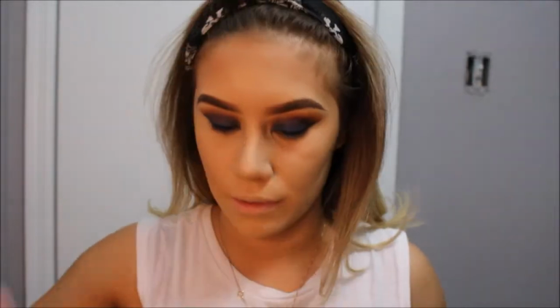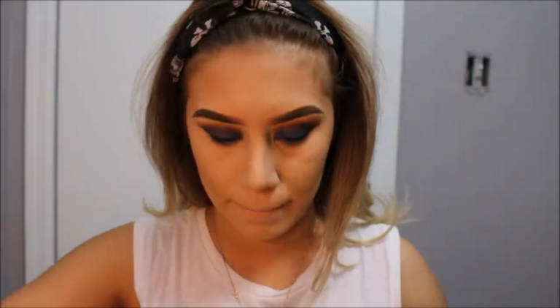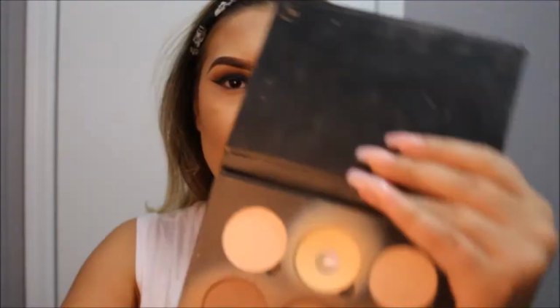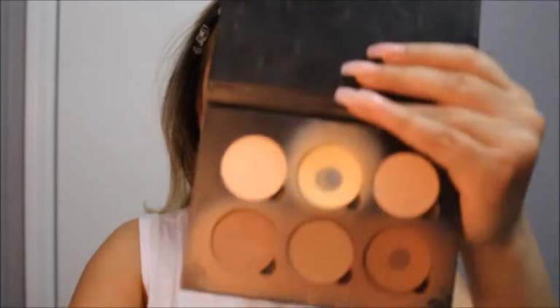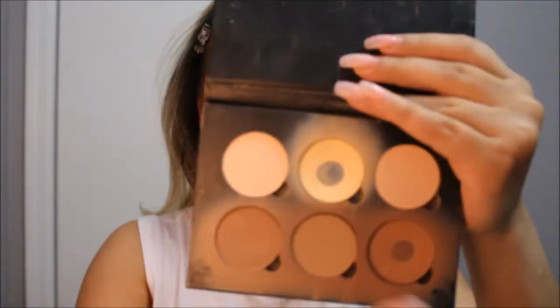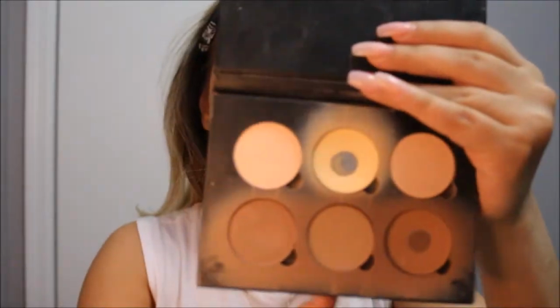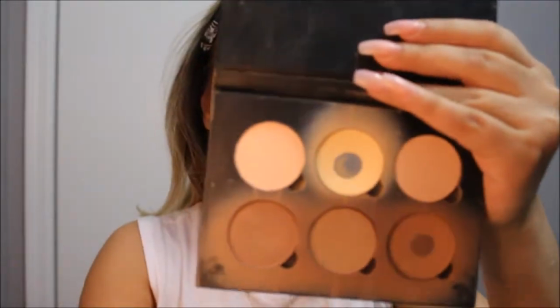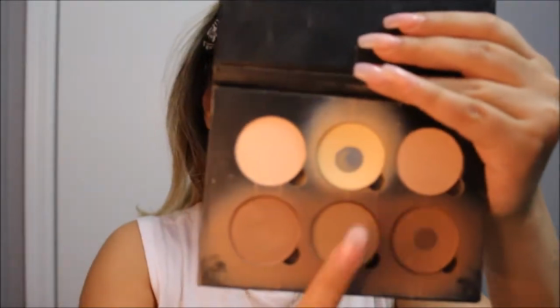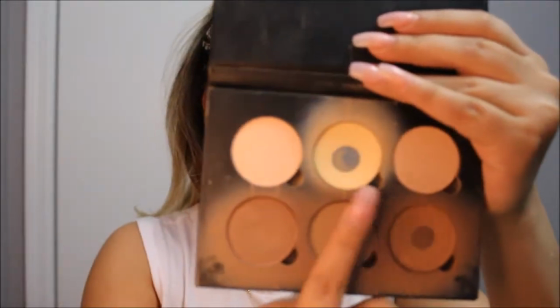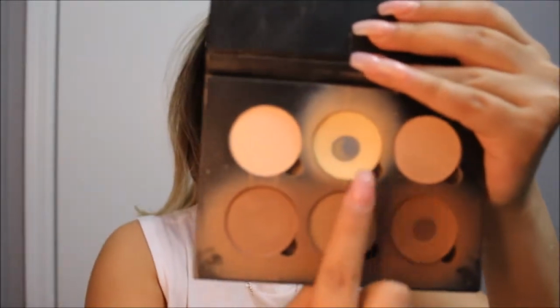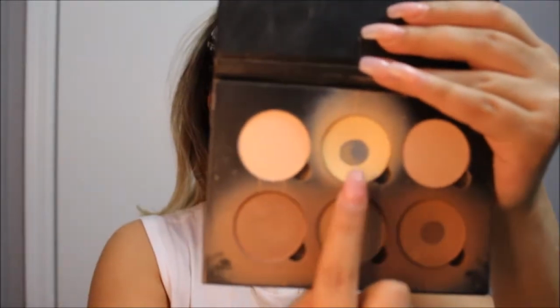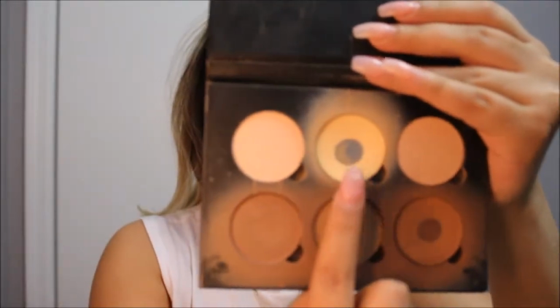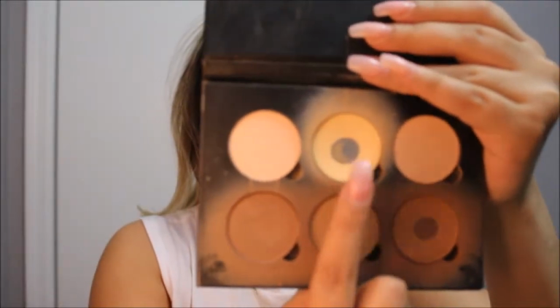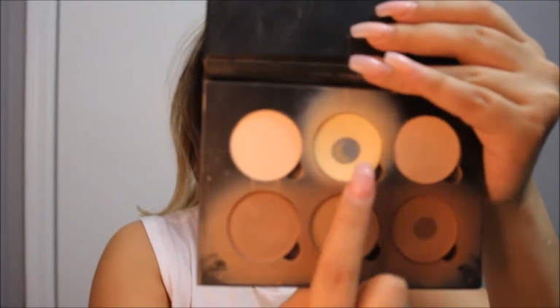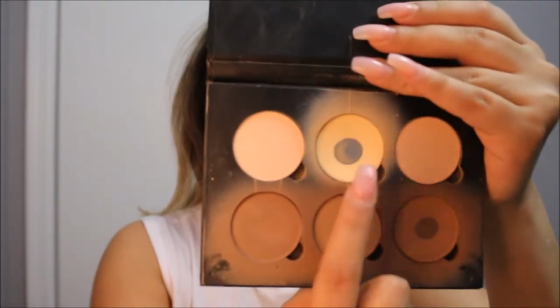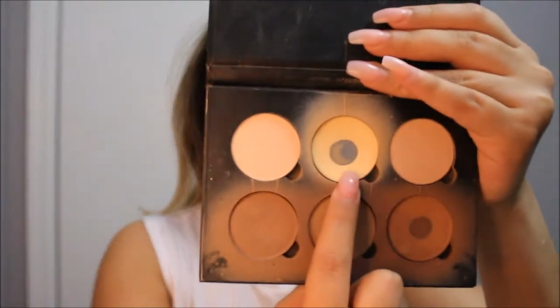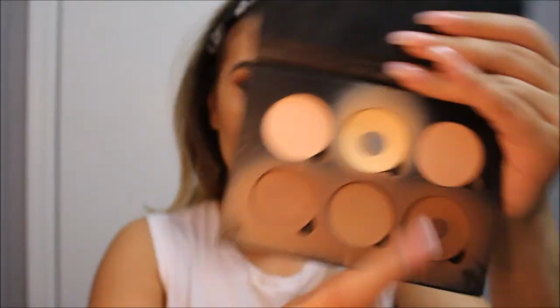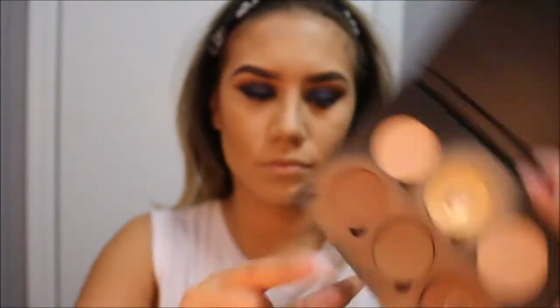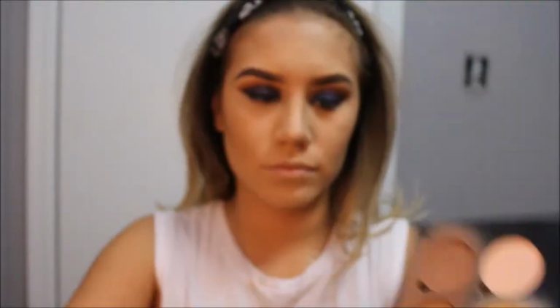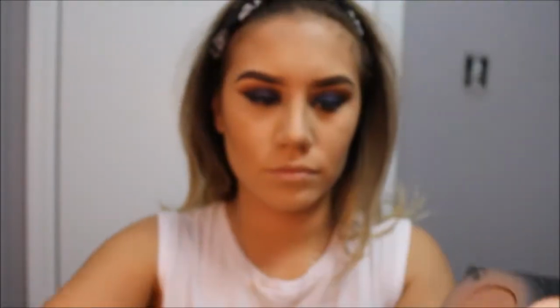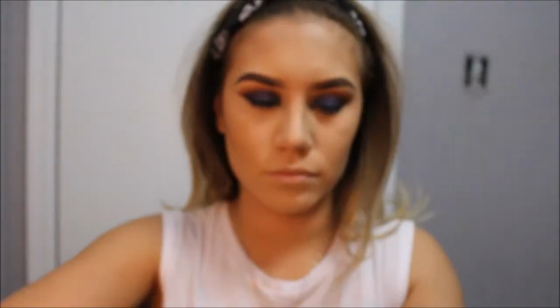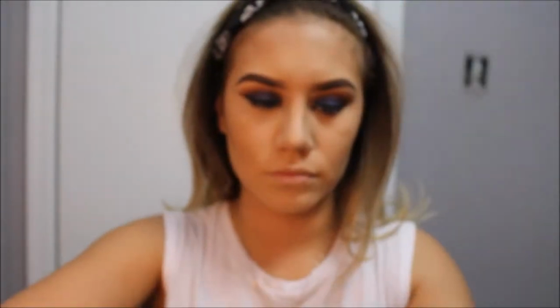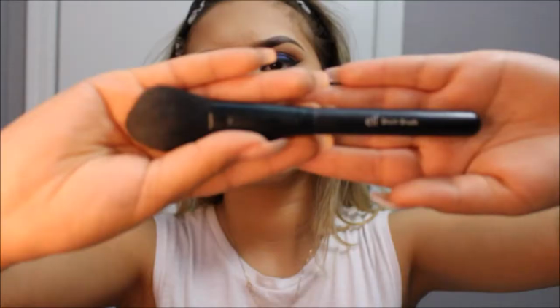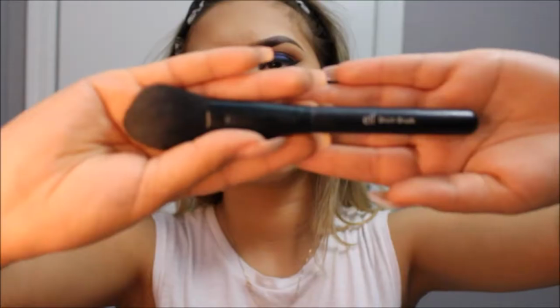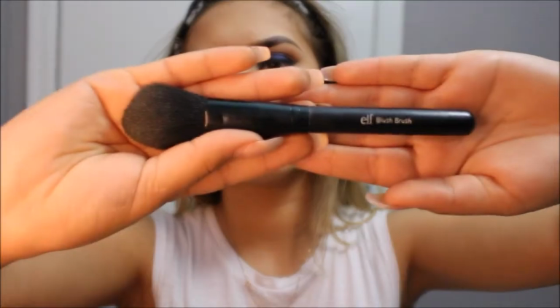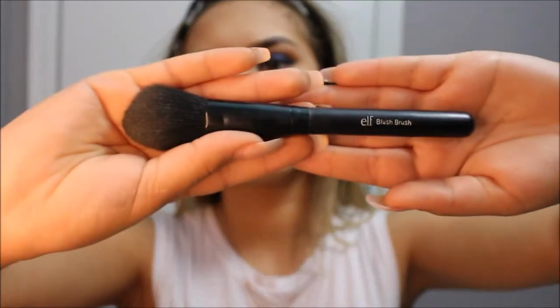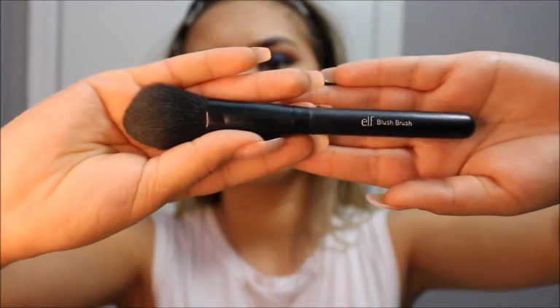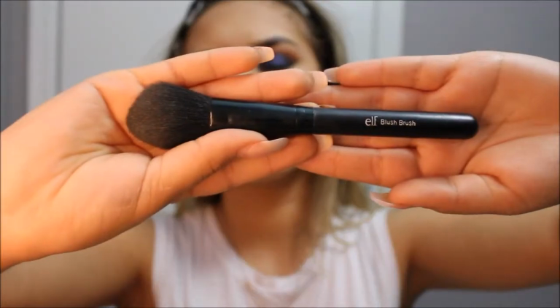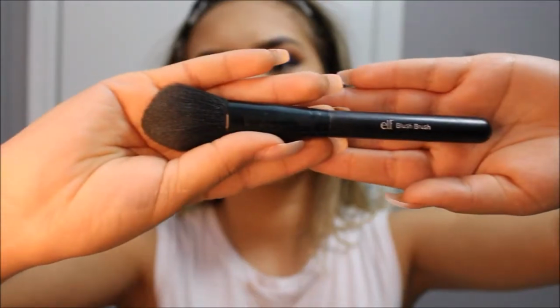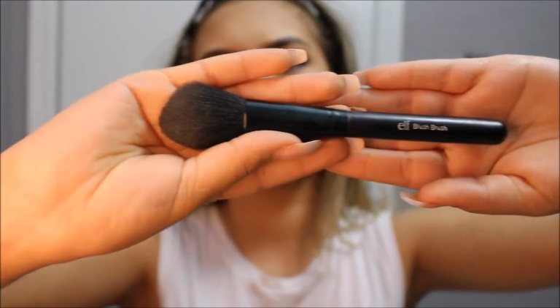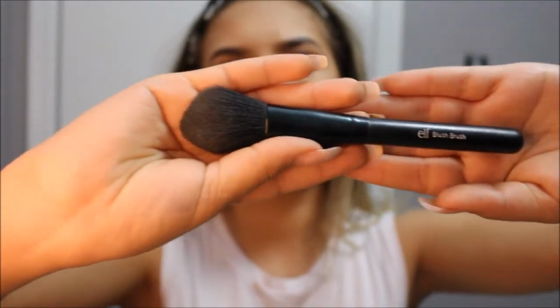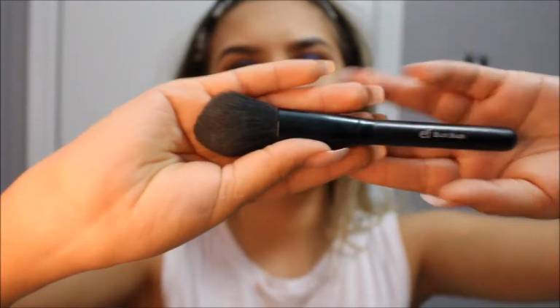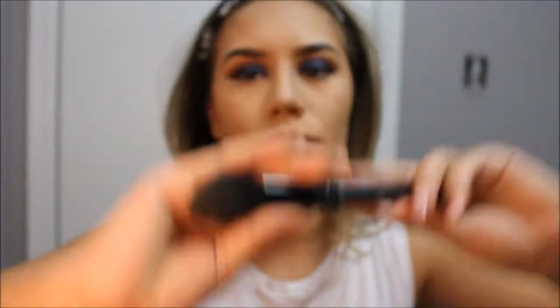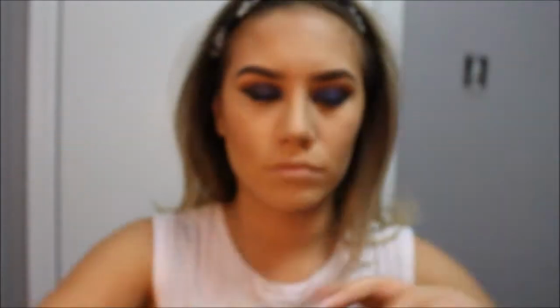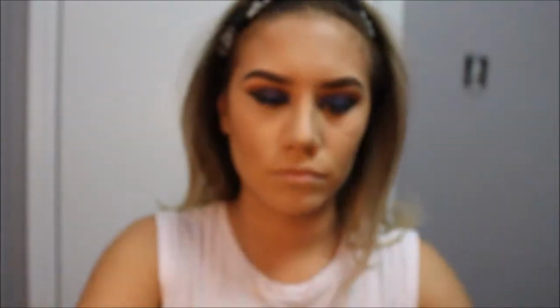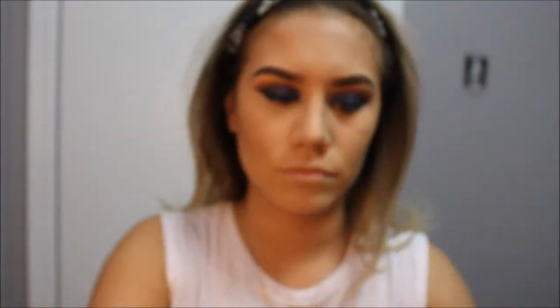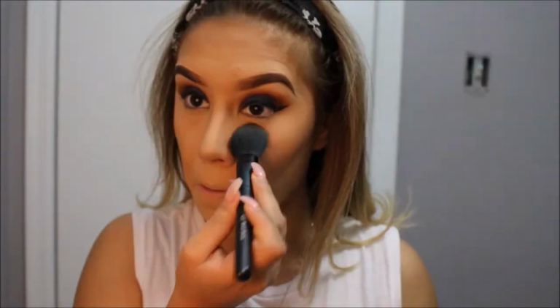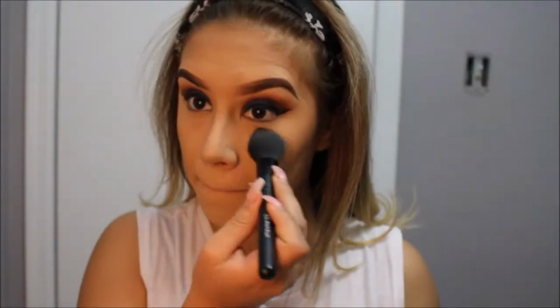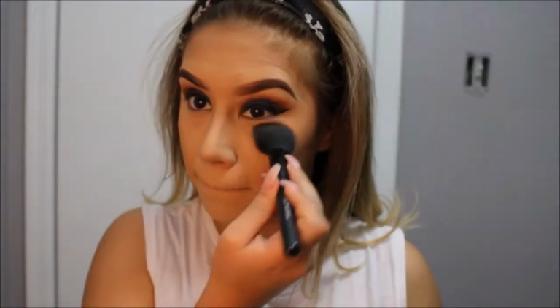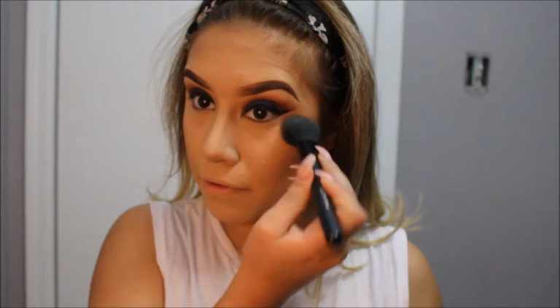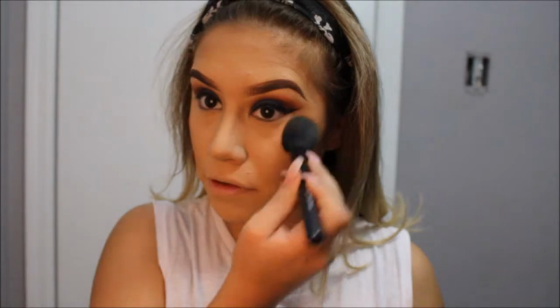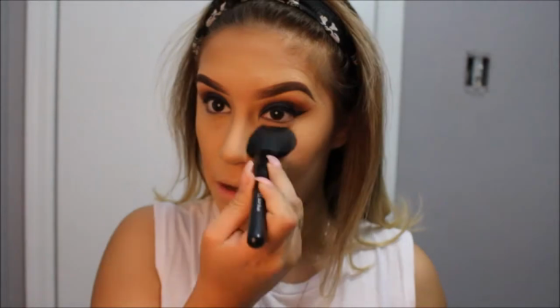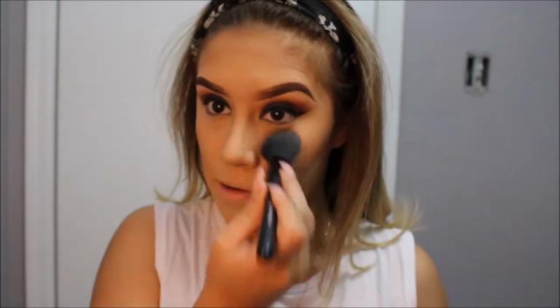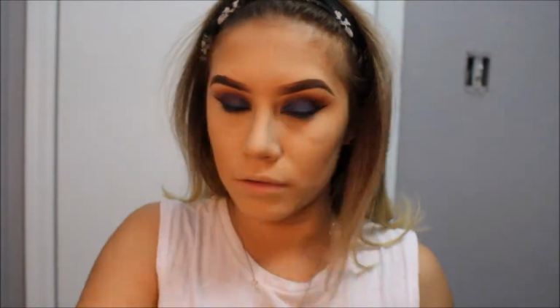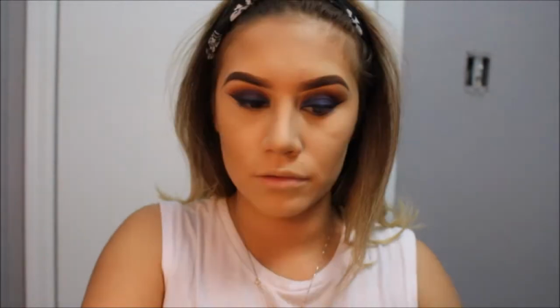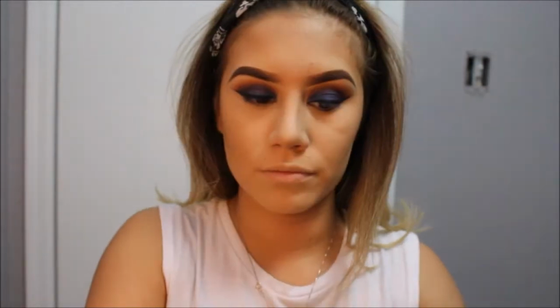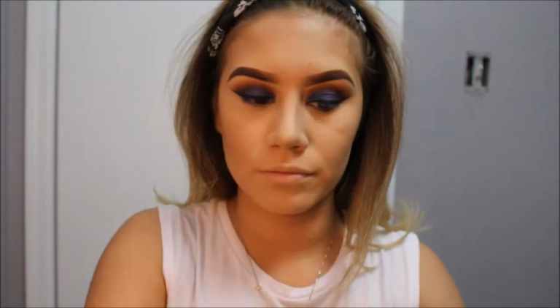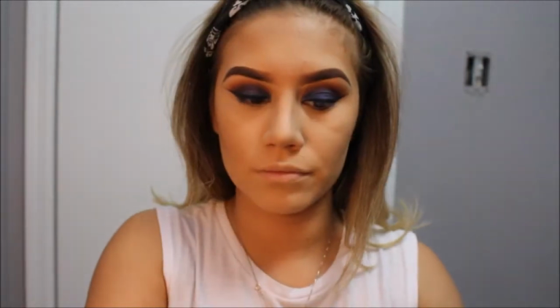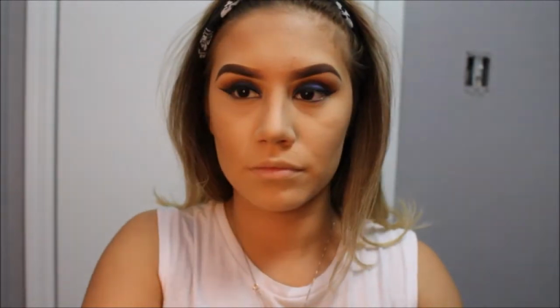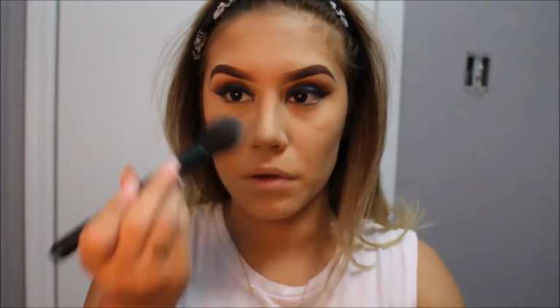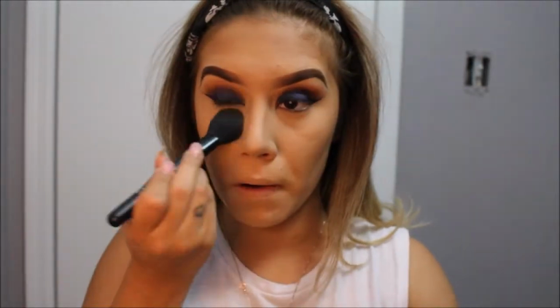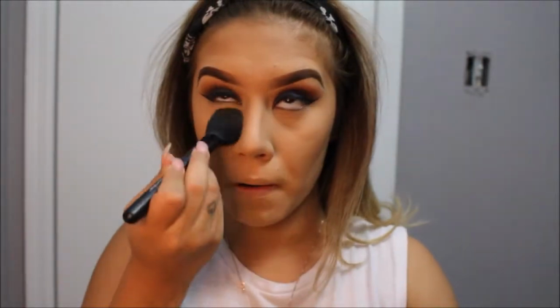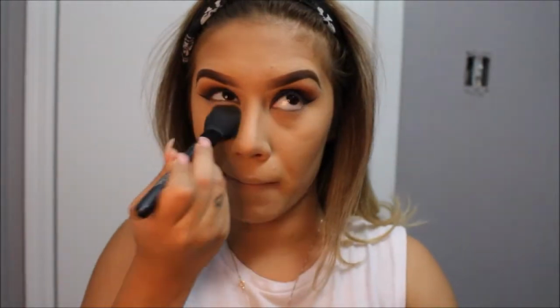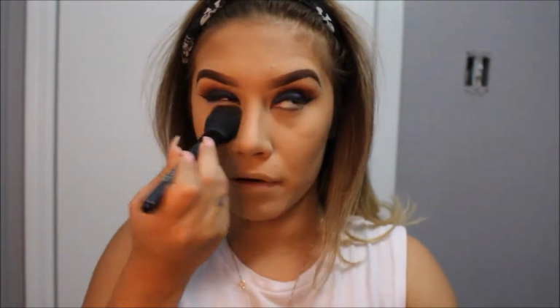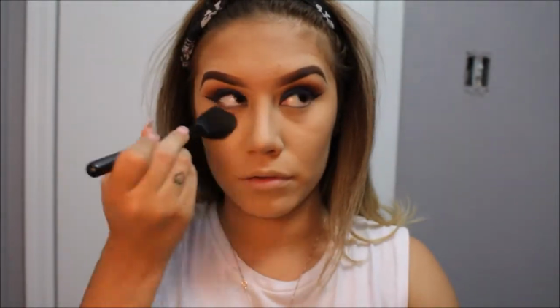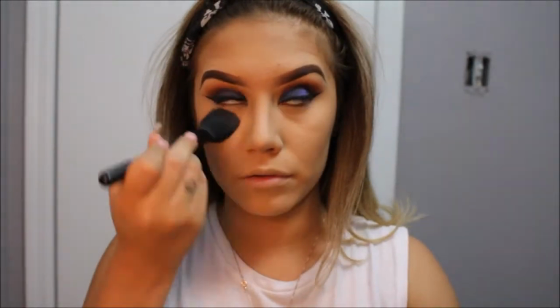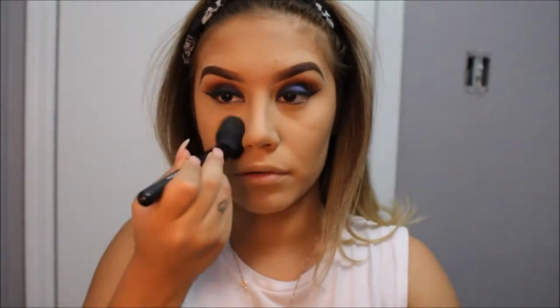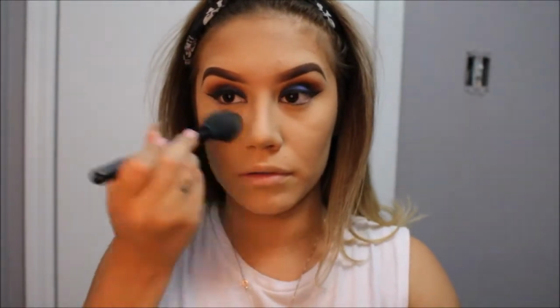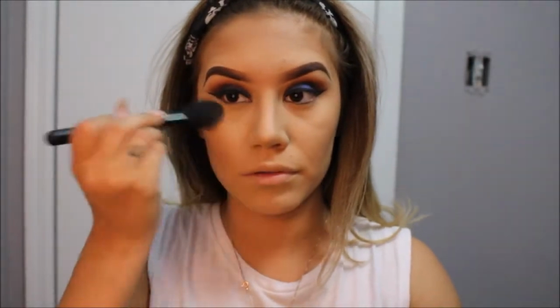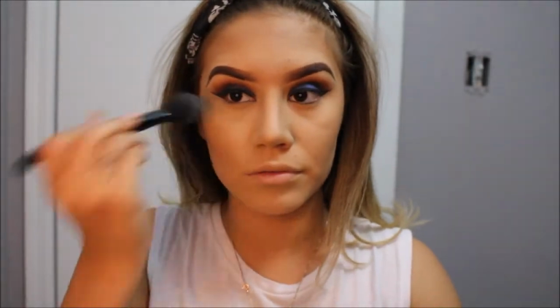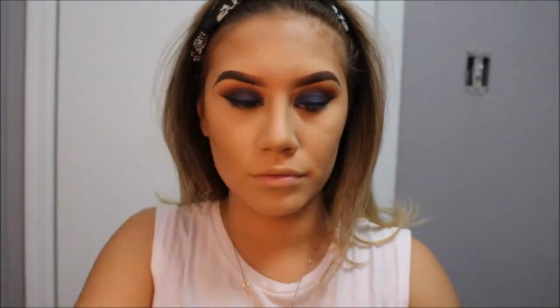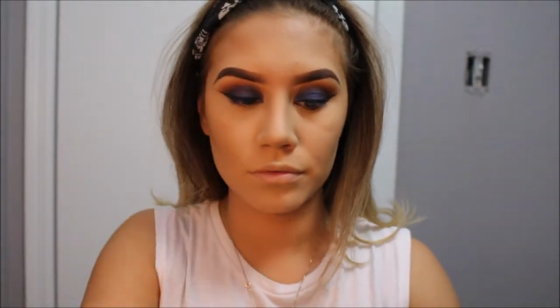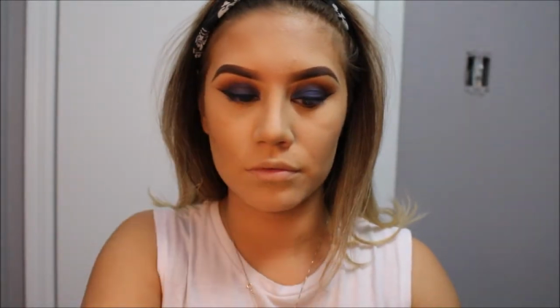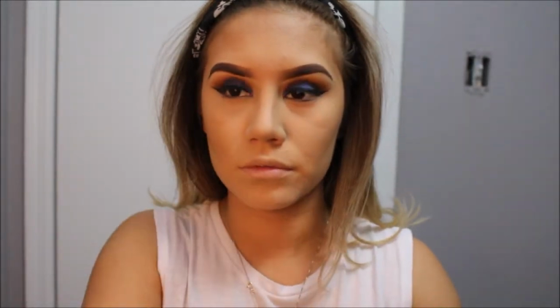To highlight and brighten my under eye even more, I will be using the color Penet, and I will be doing that using my ALF Blush Brush.